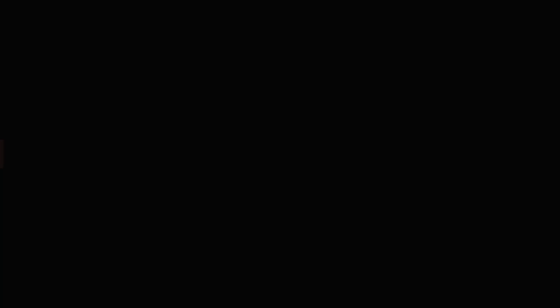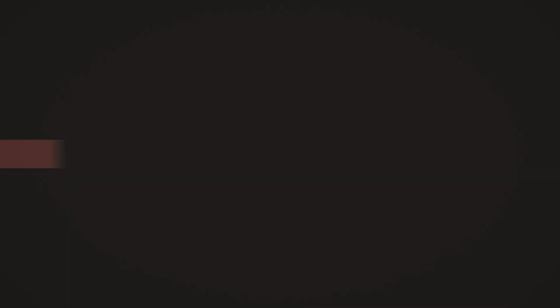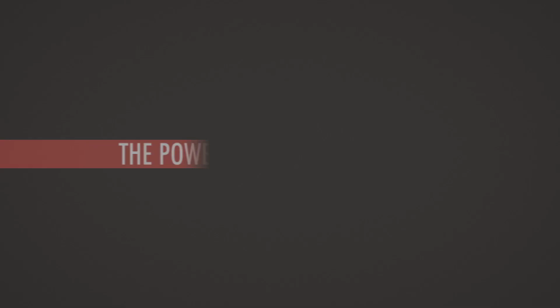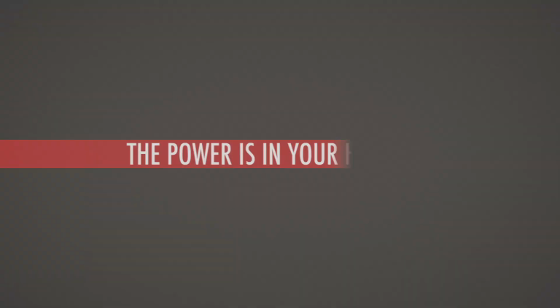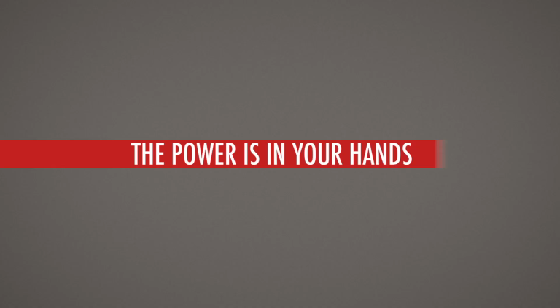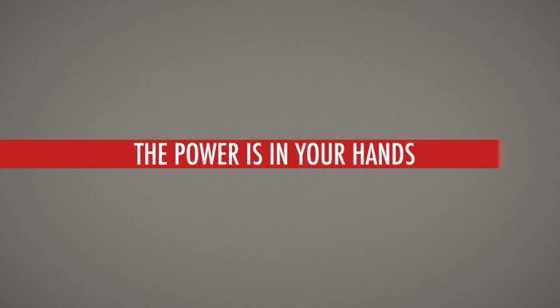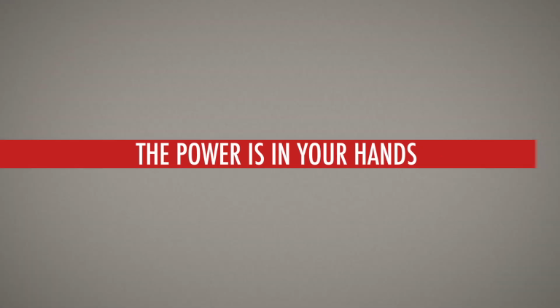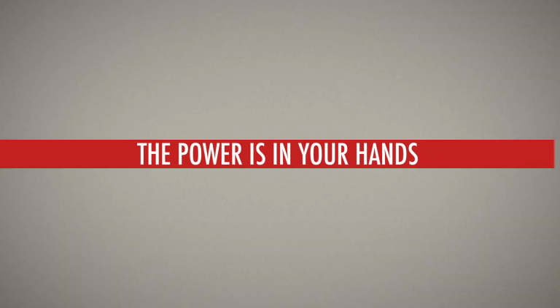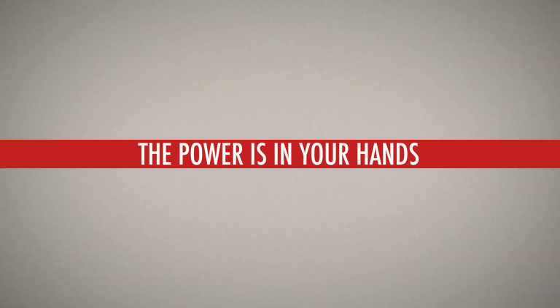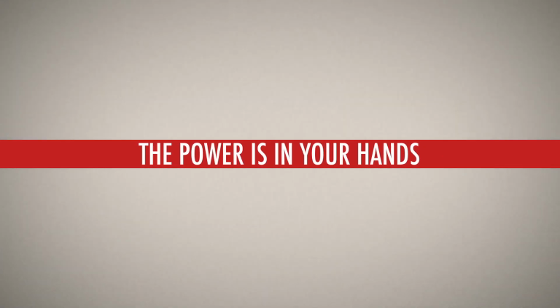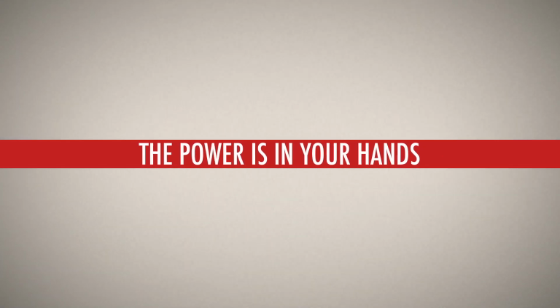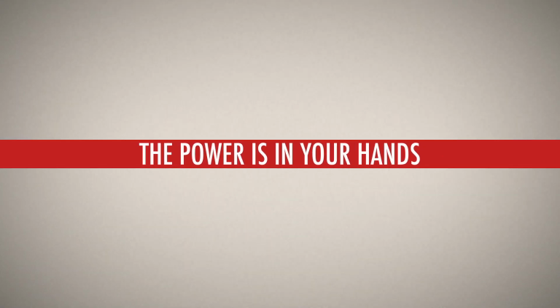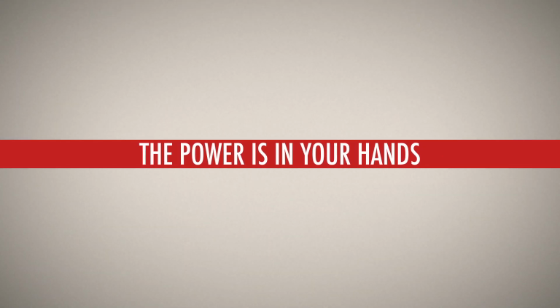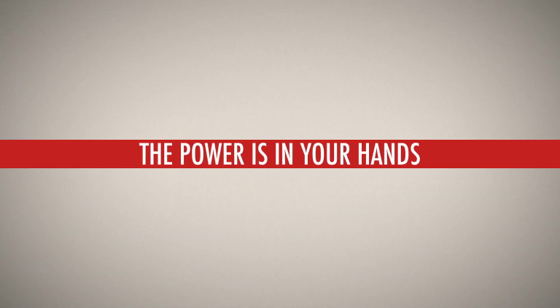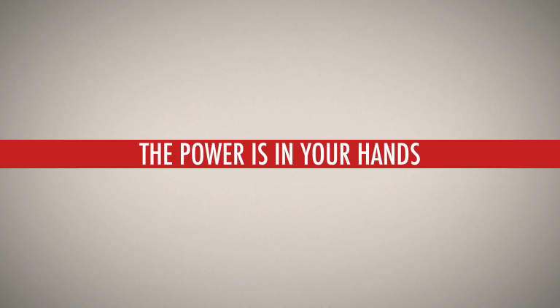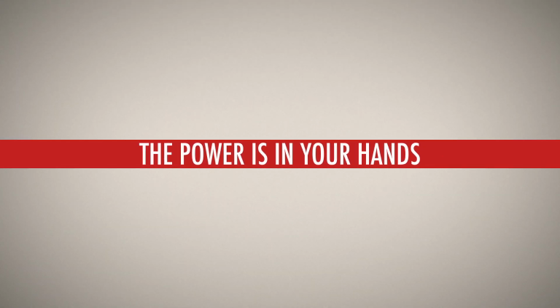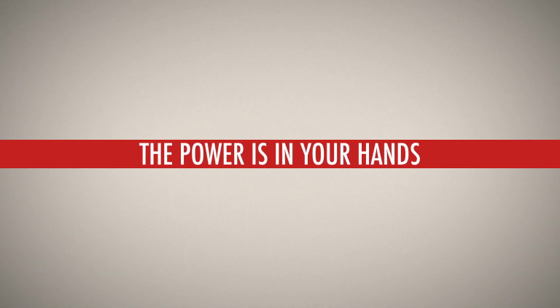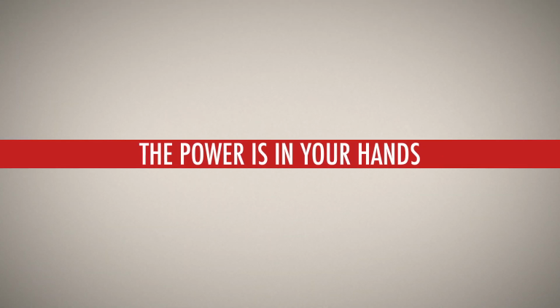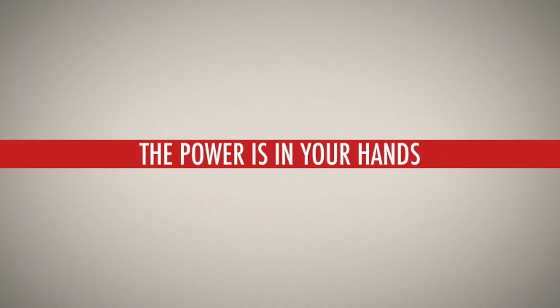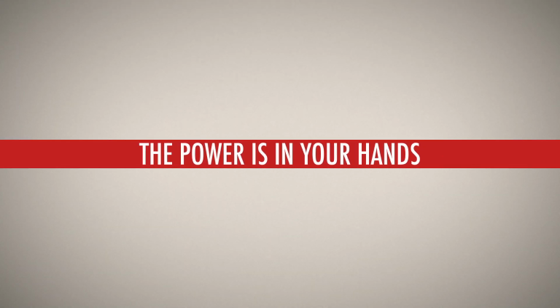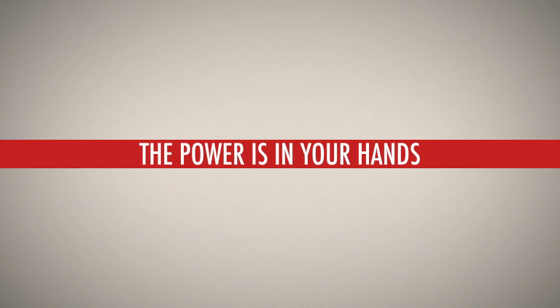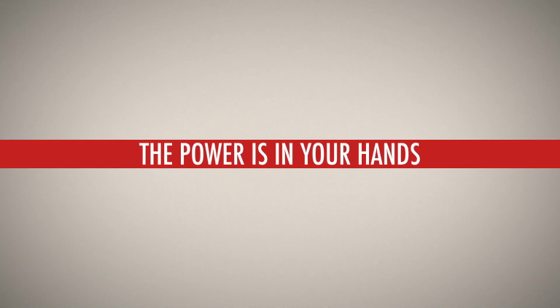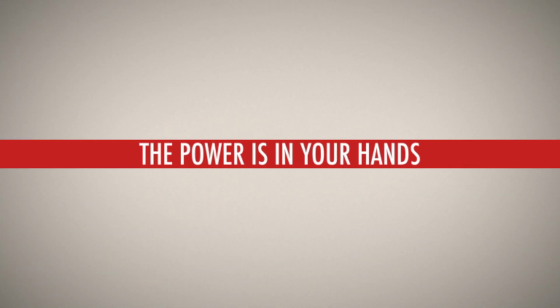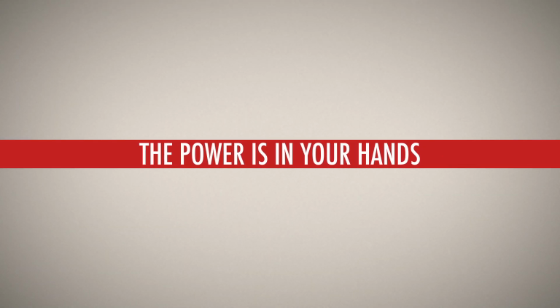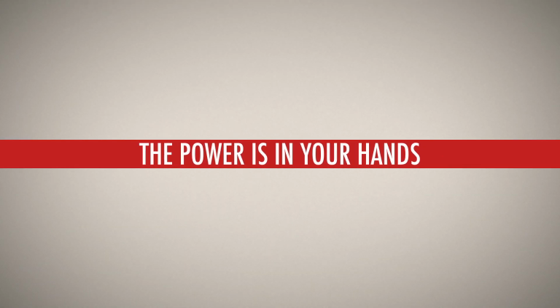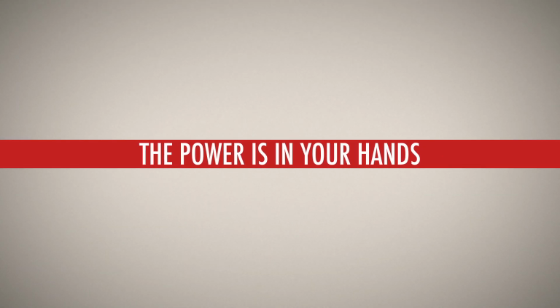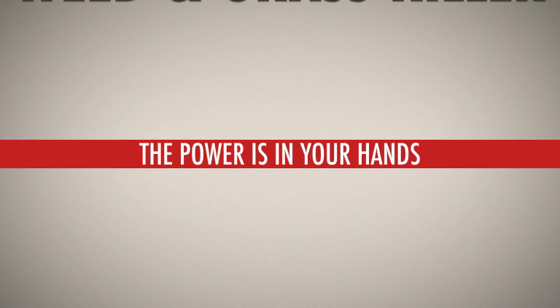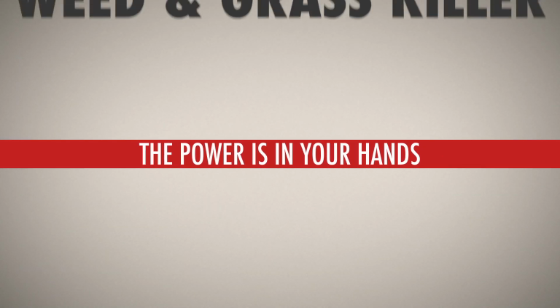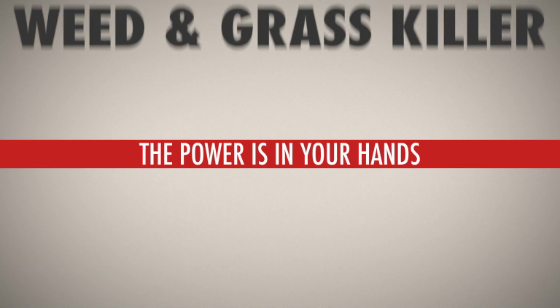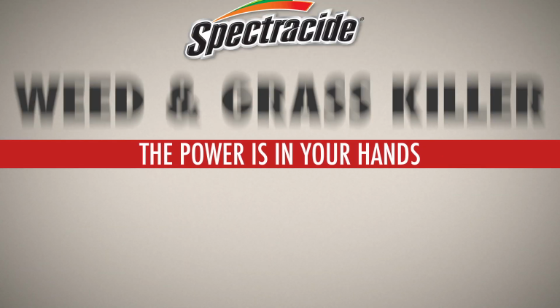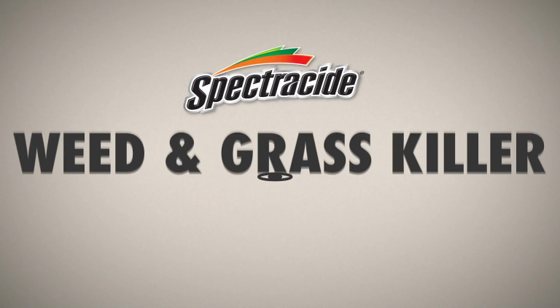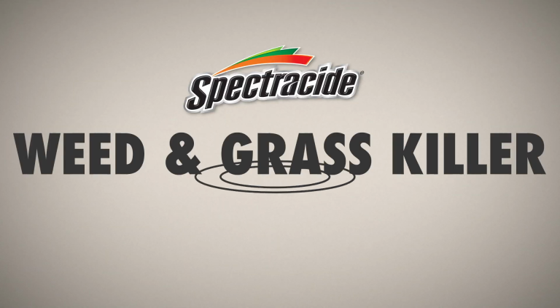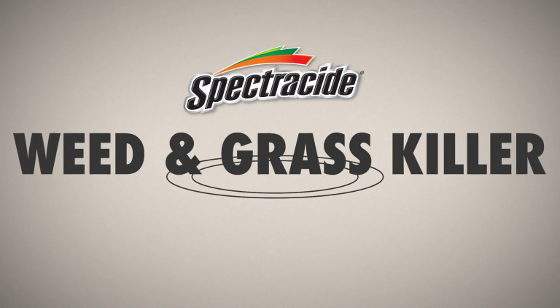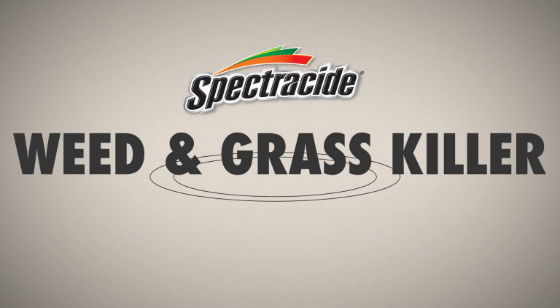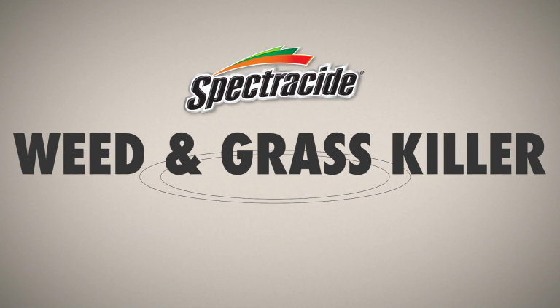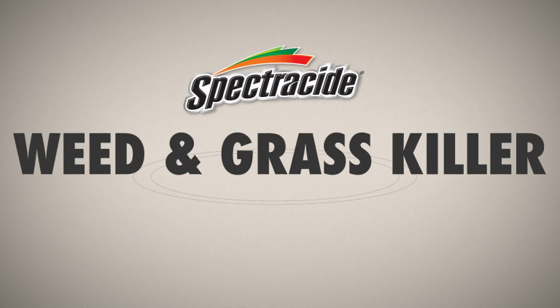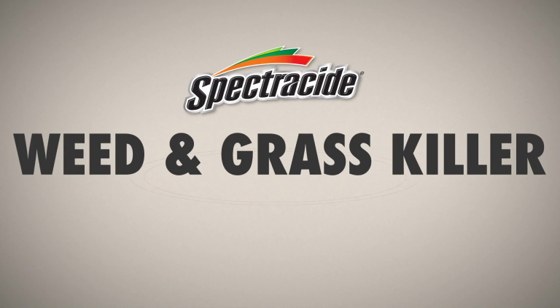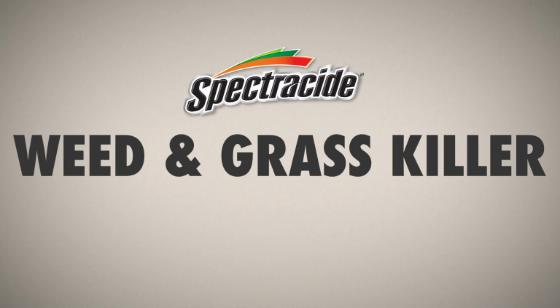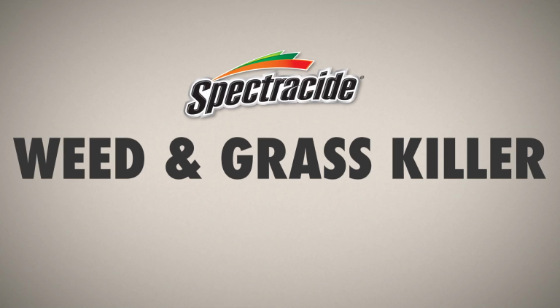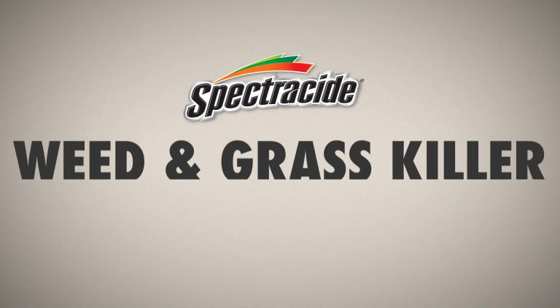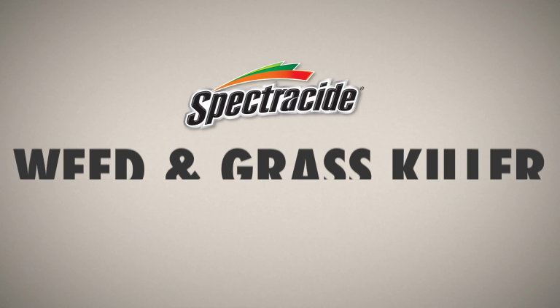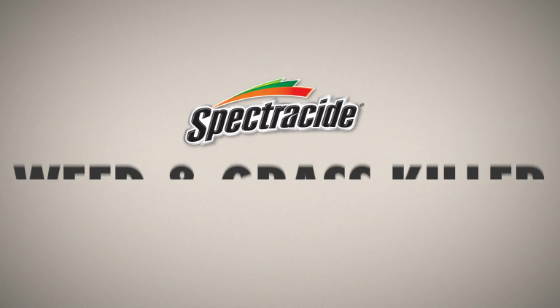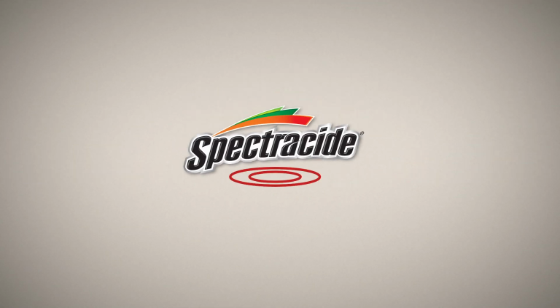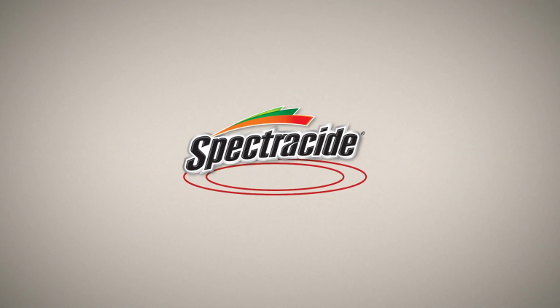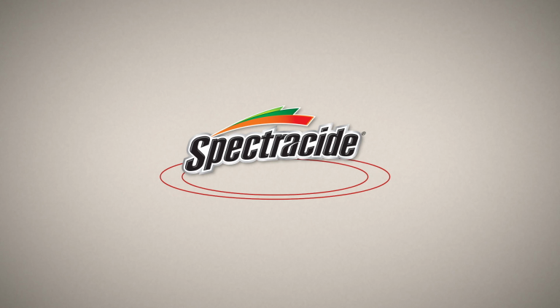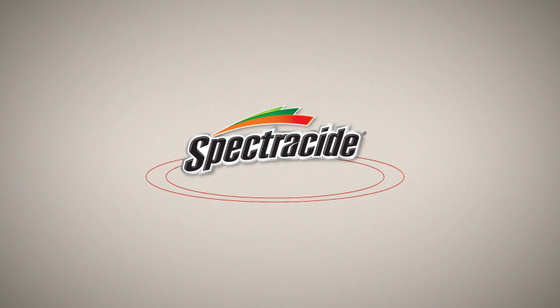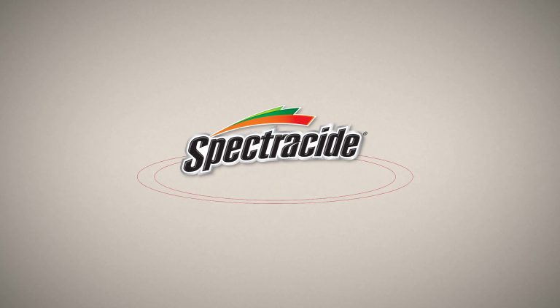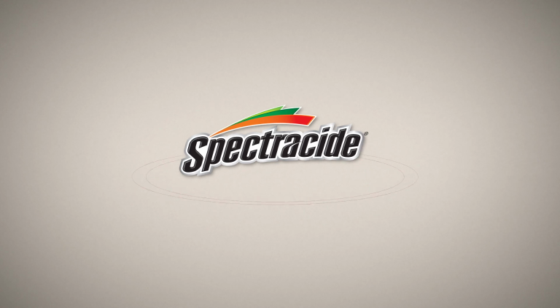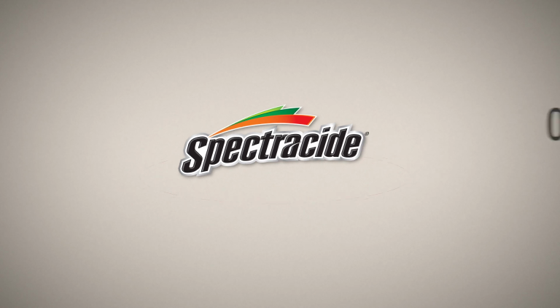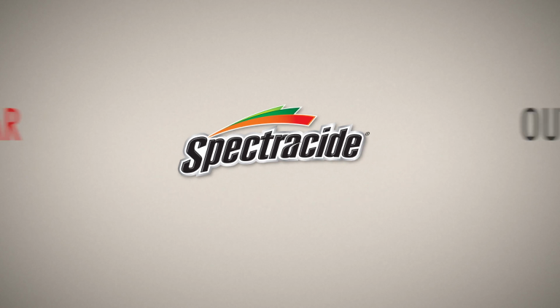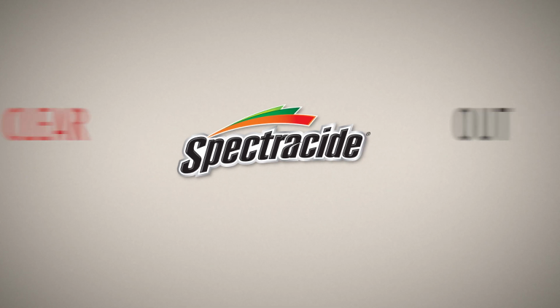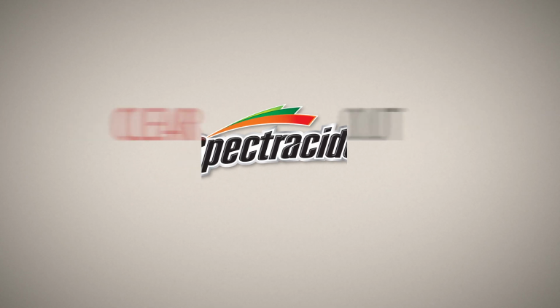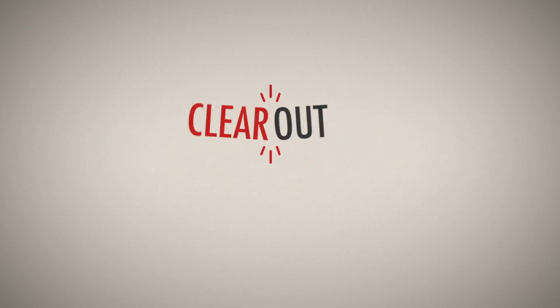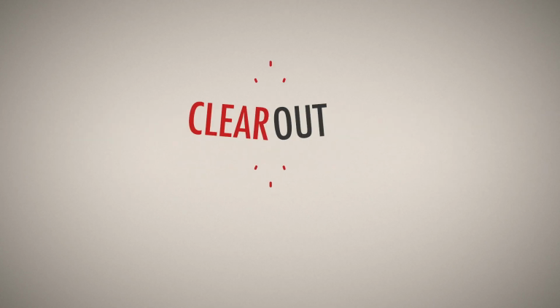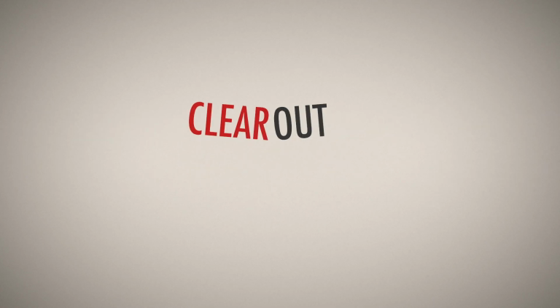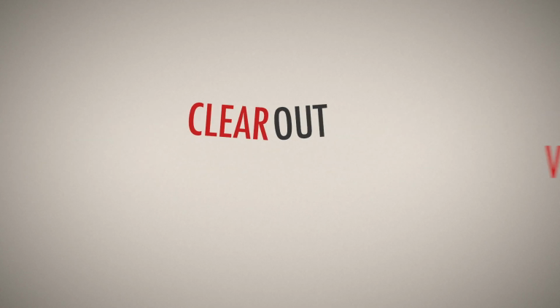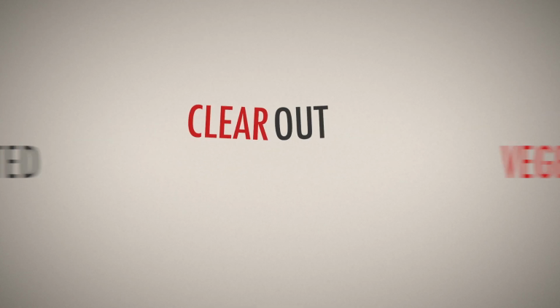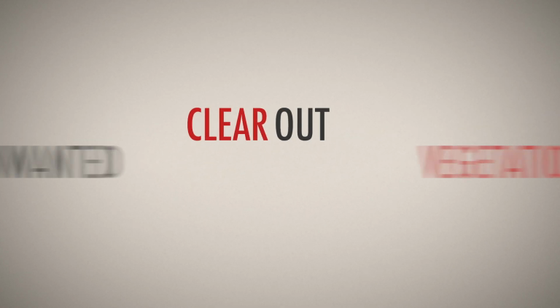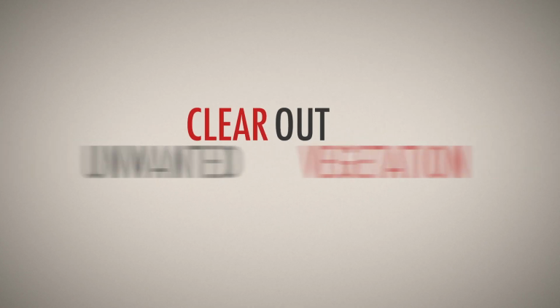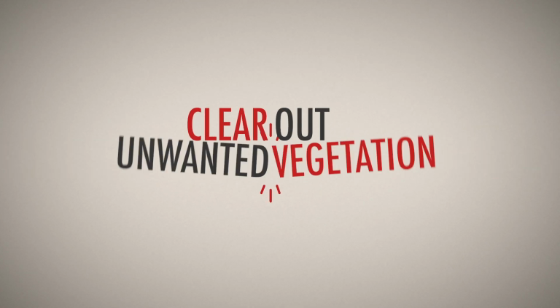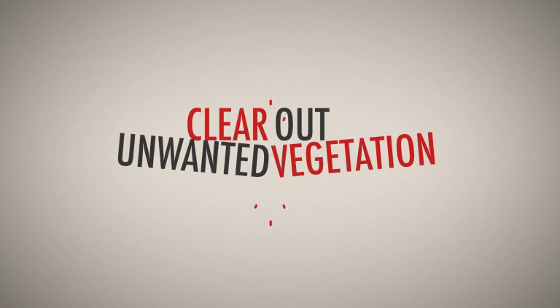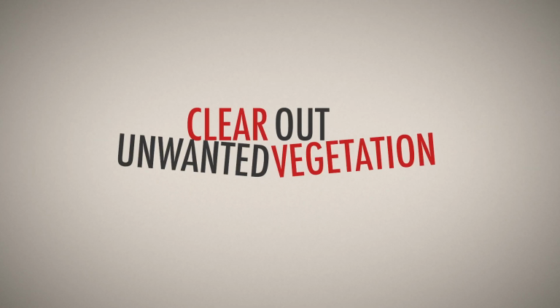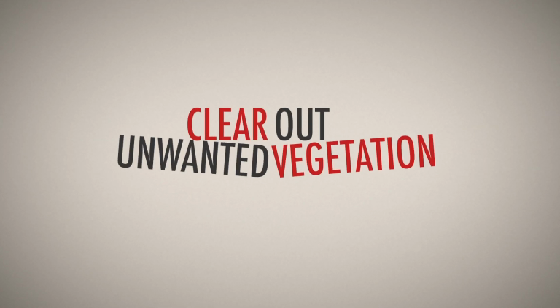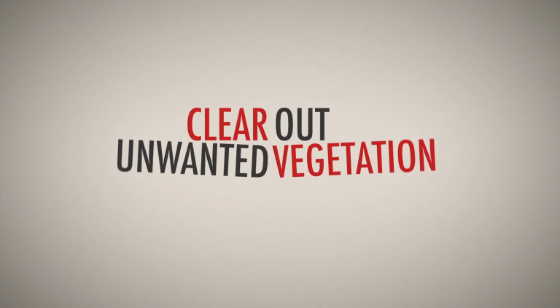The power is in your hands to keep your landscape in line. Unleash it with Spectricide Weed and Grass Killer to clear out unwanted vegetation.